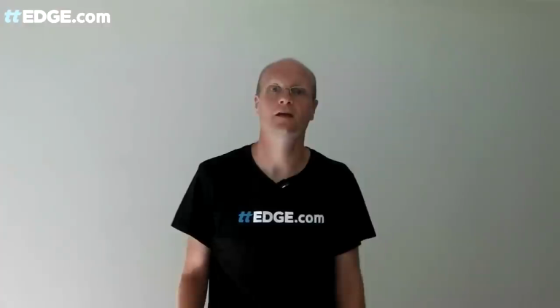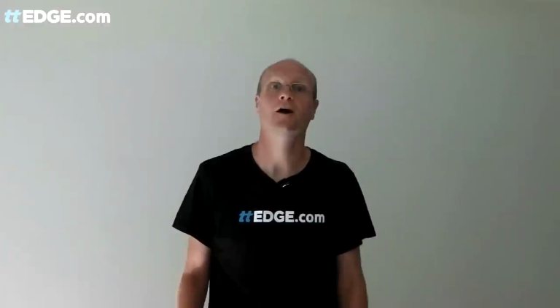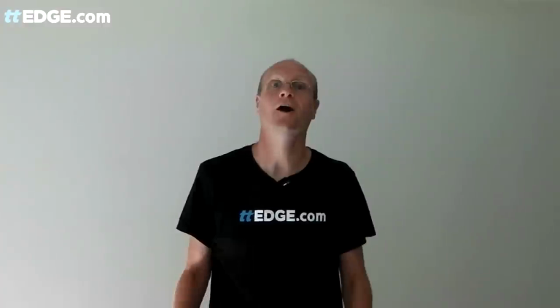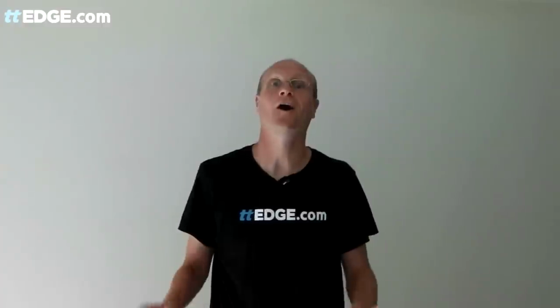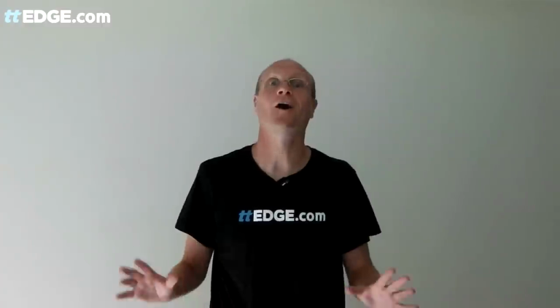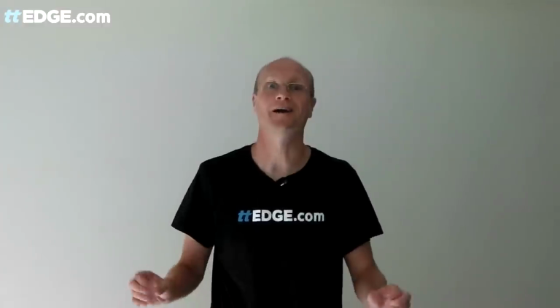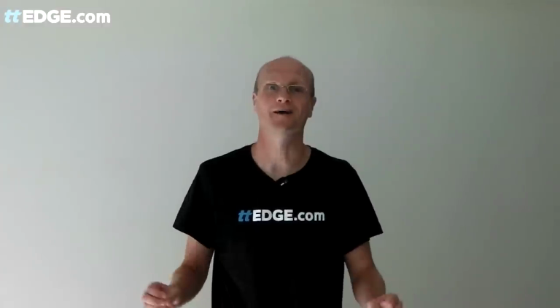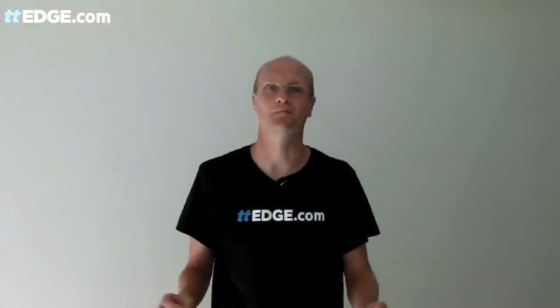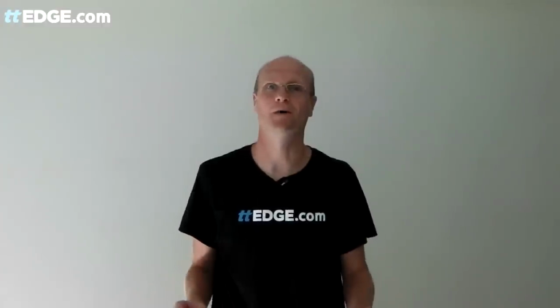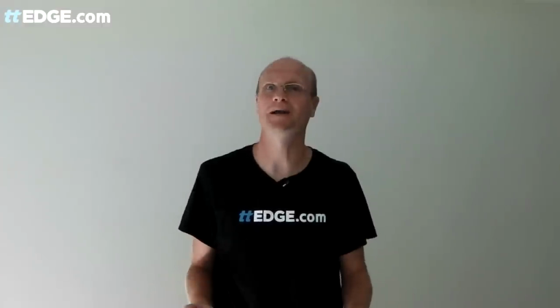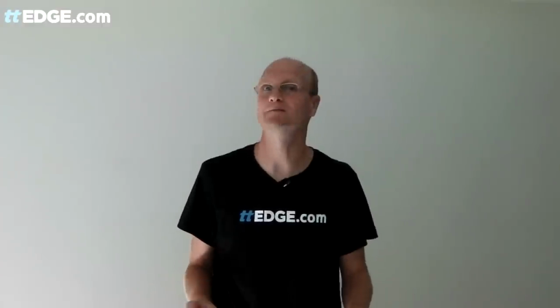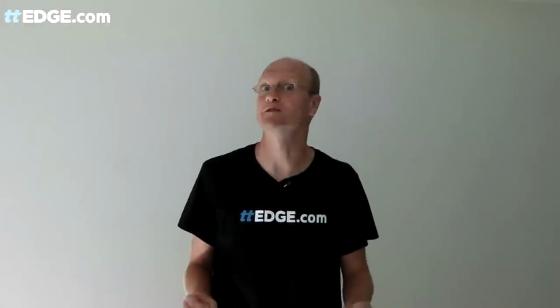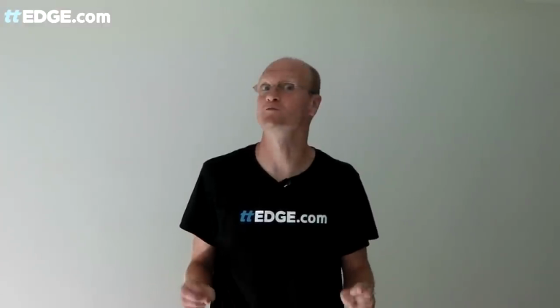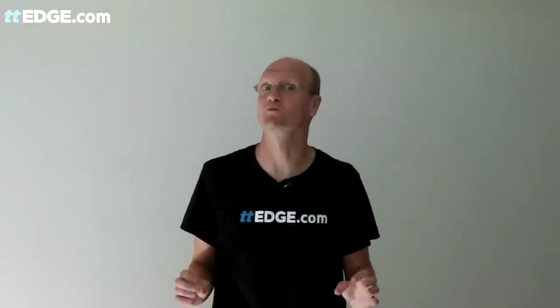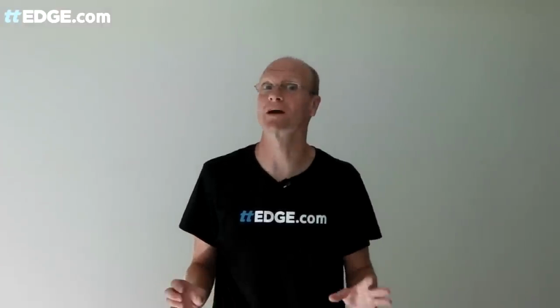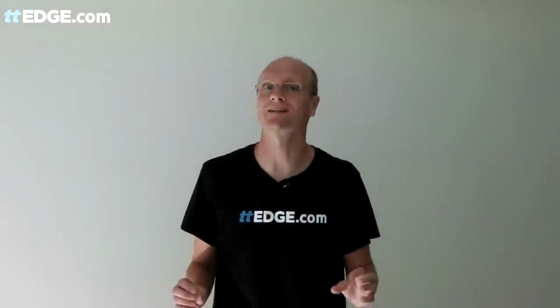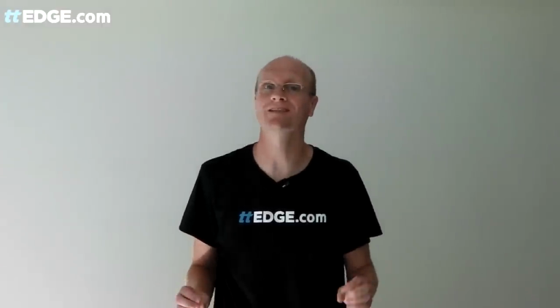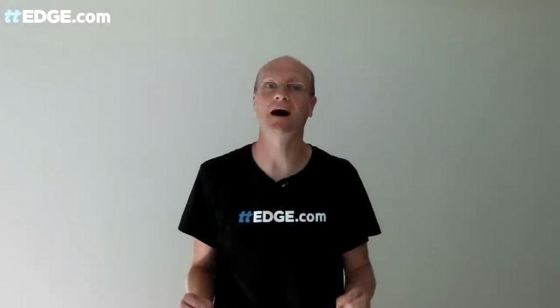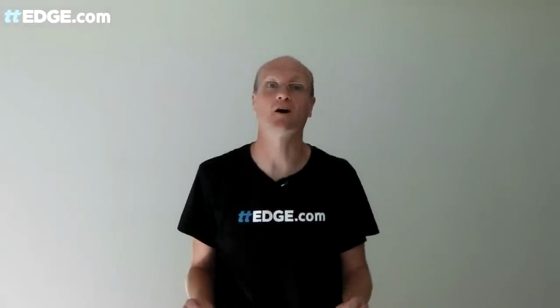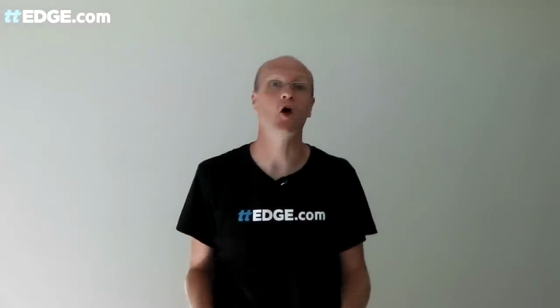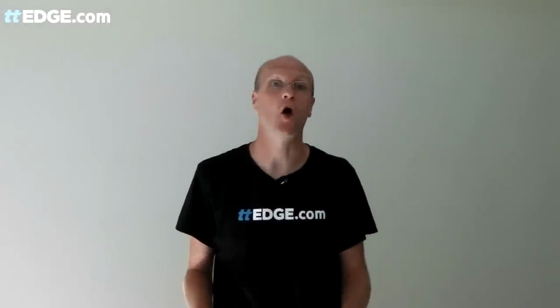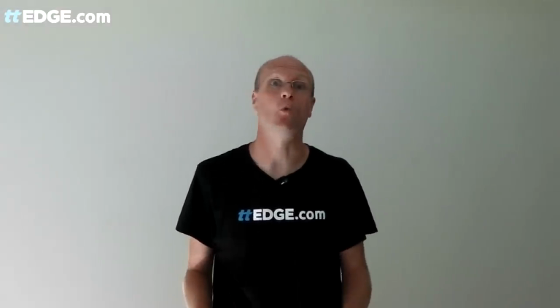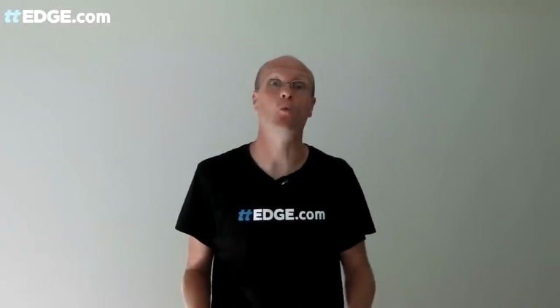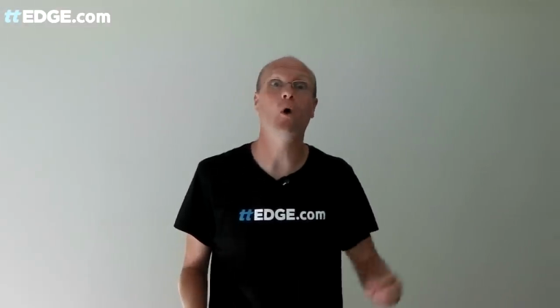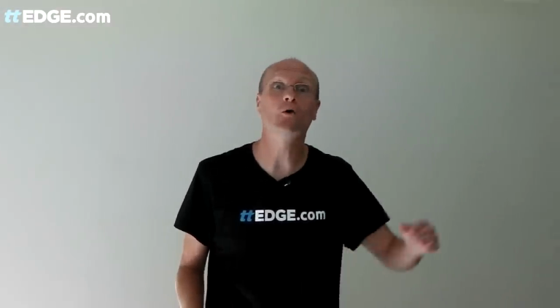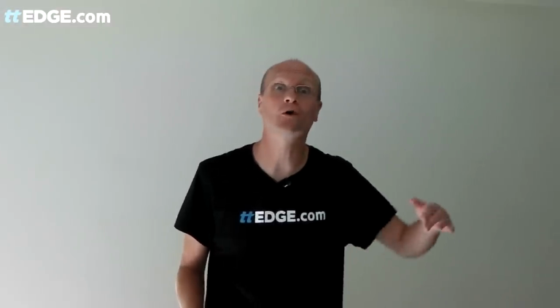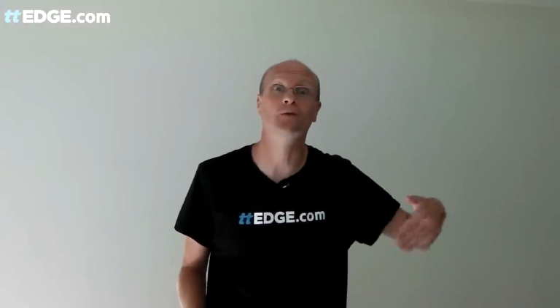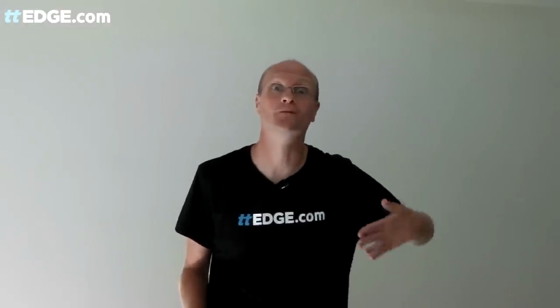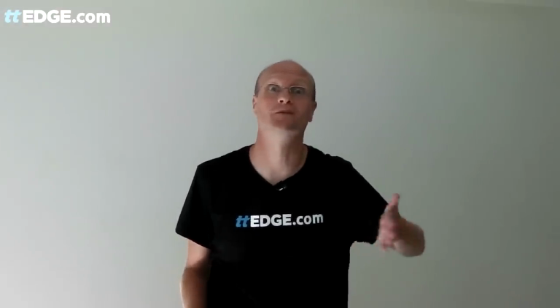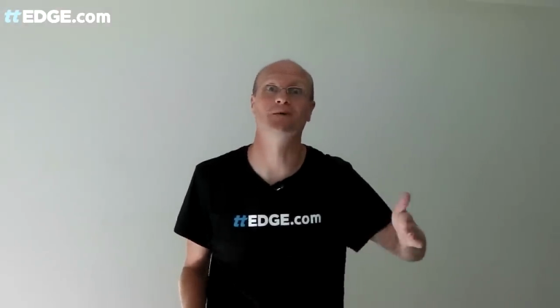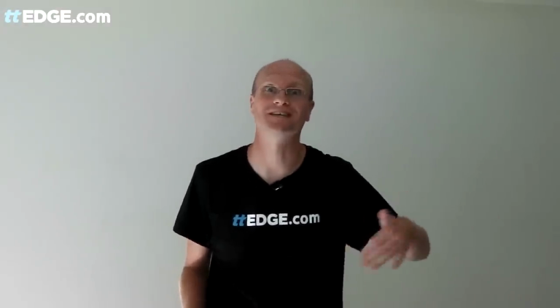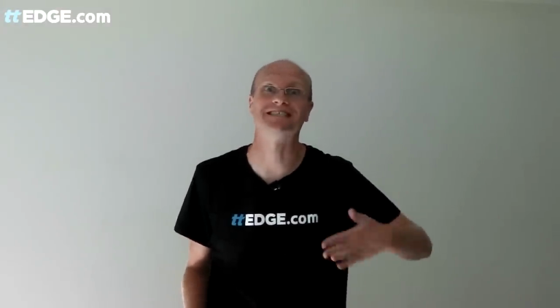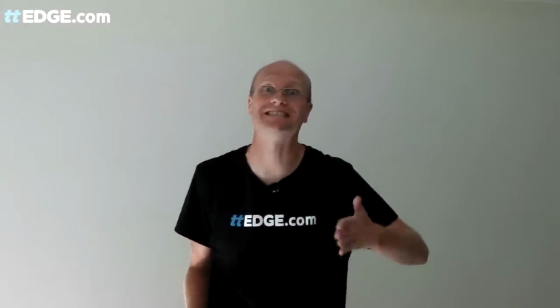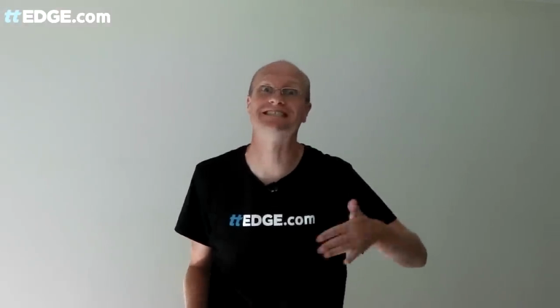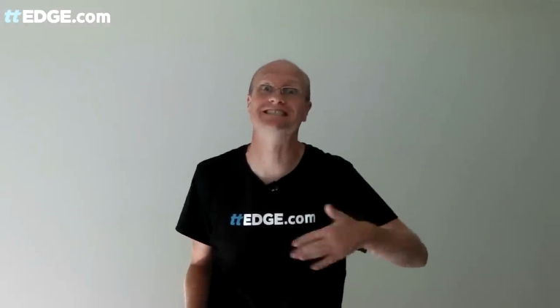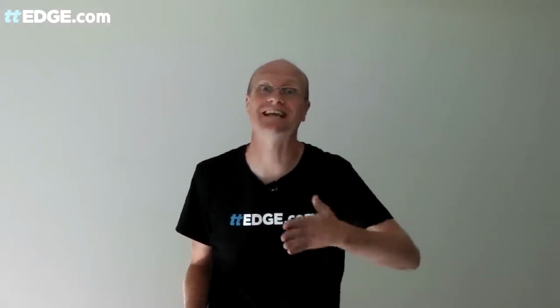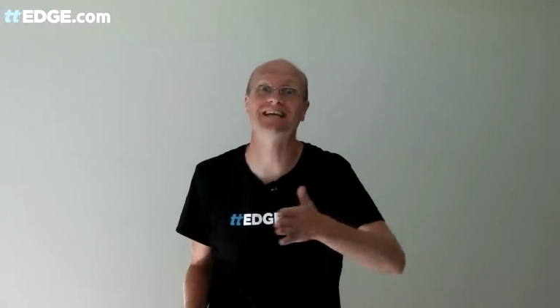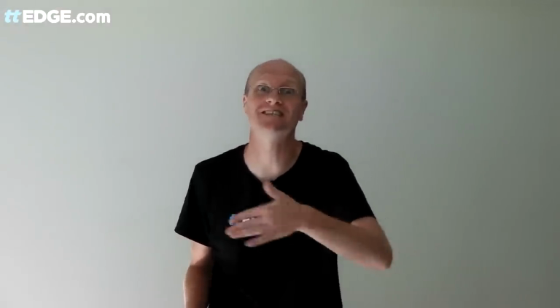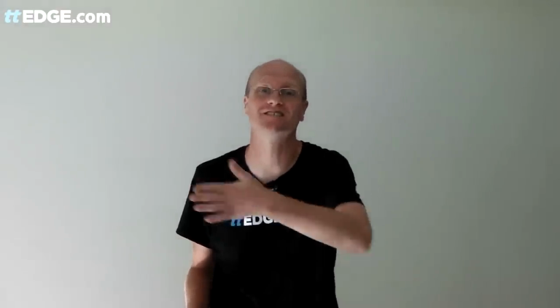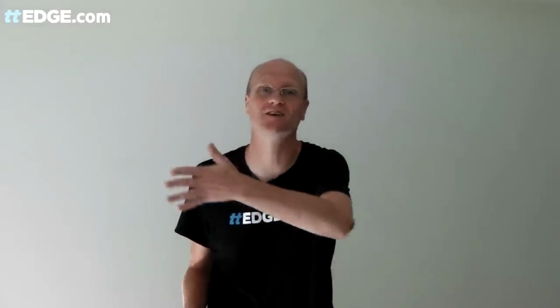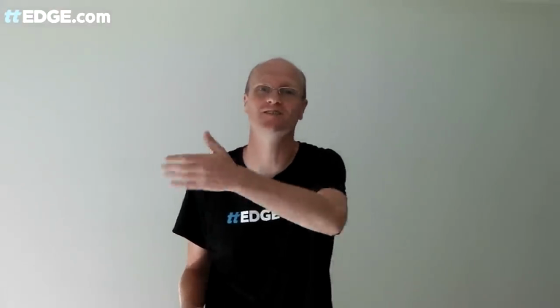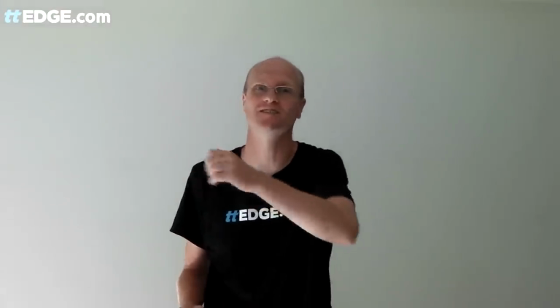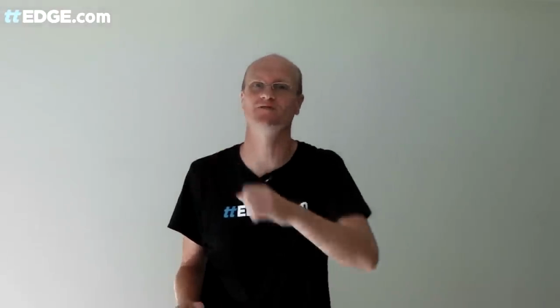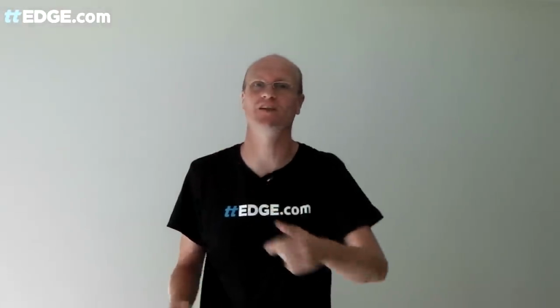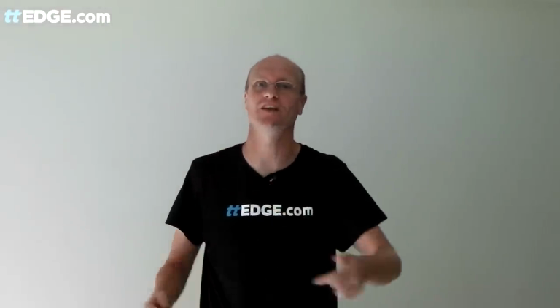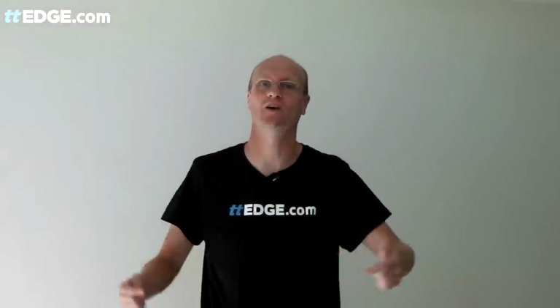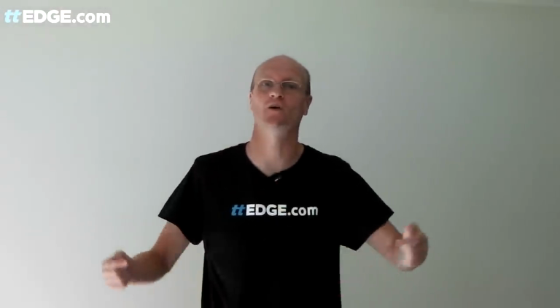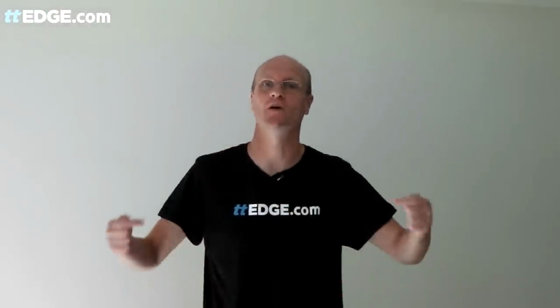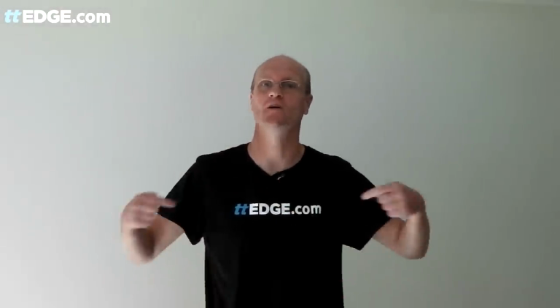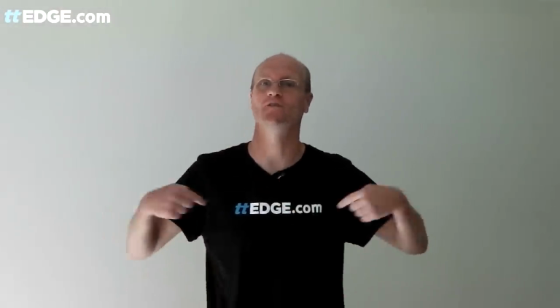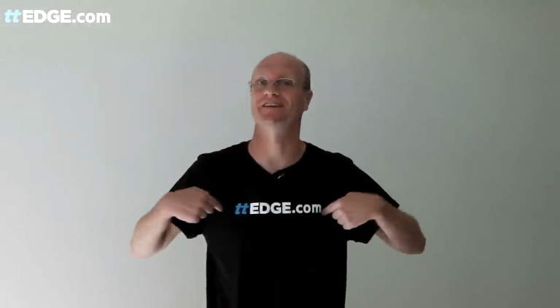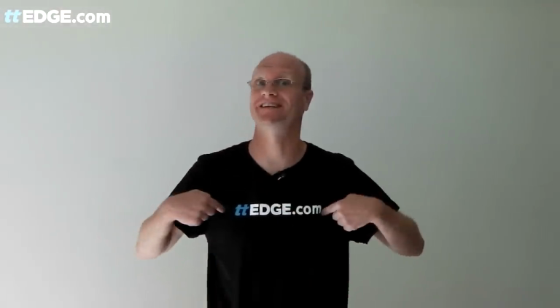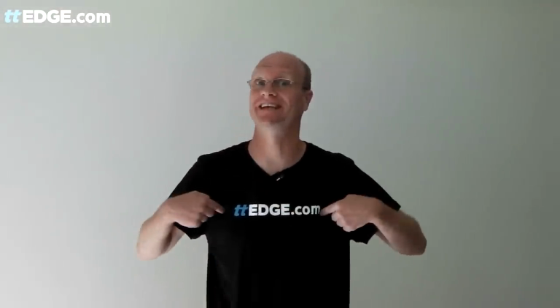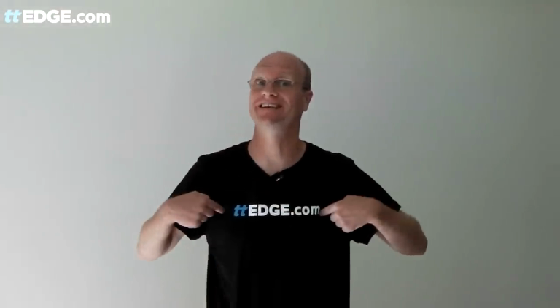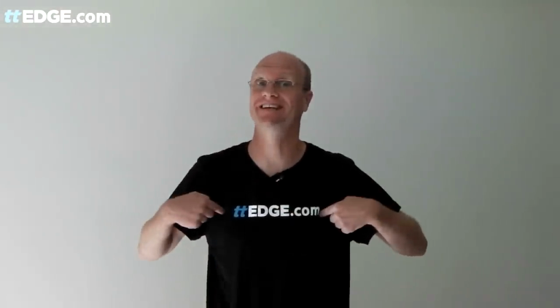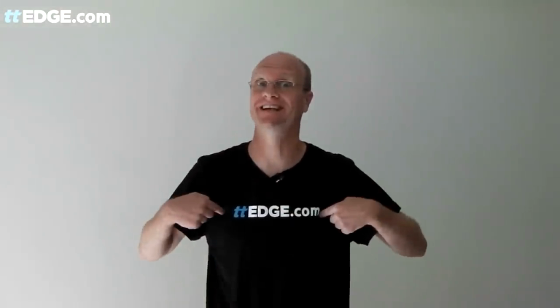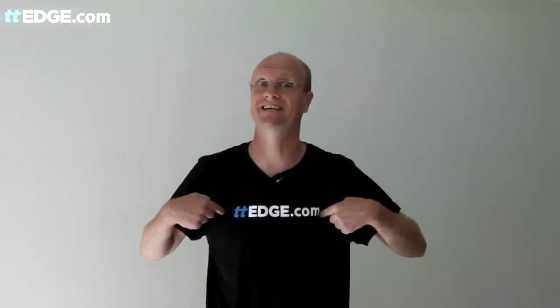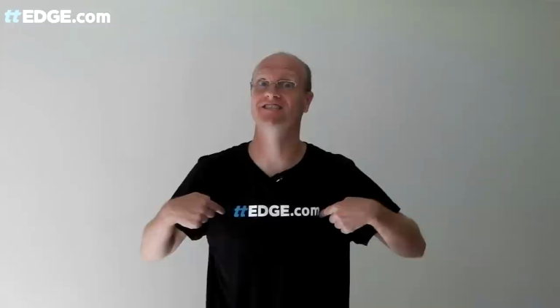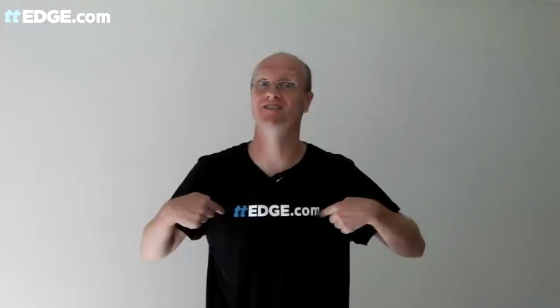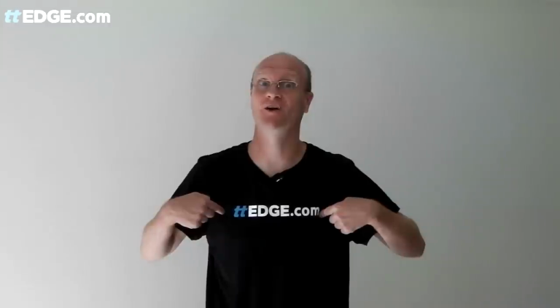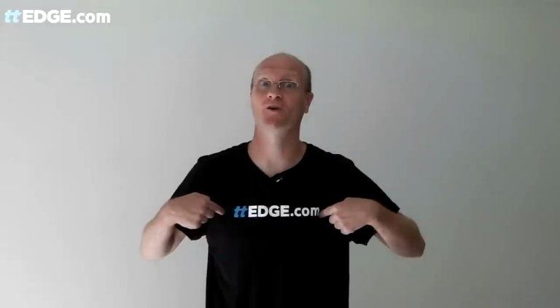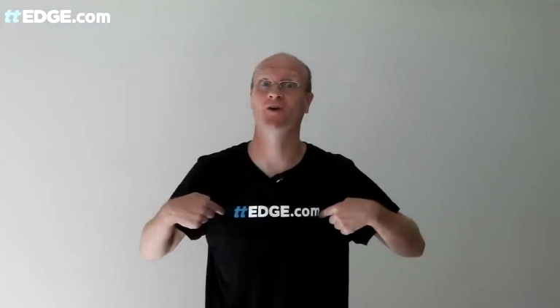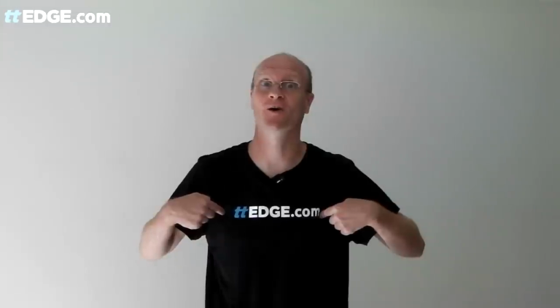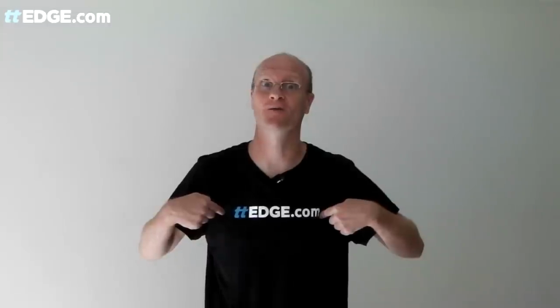Hi, my name is Brett Clark and welcome to my snake service video for TTEDge.com.